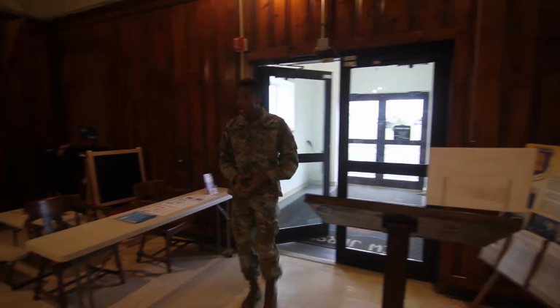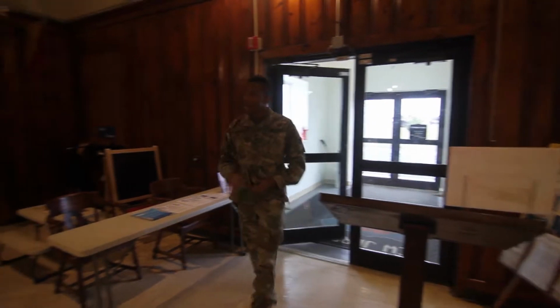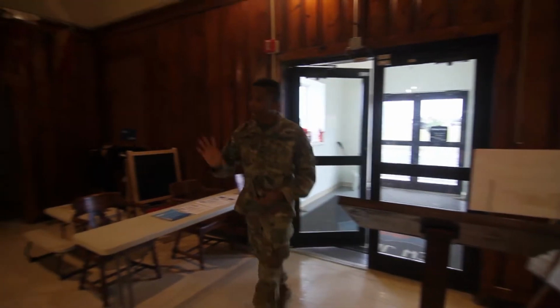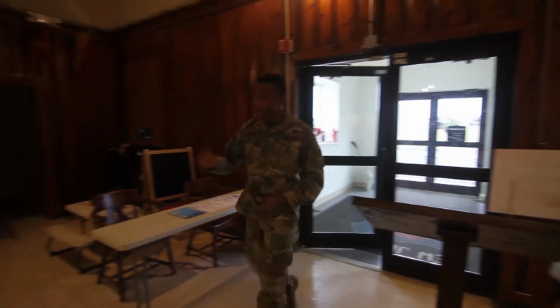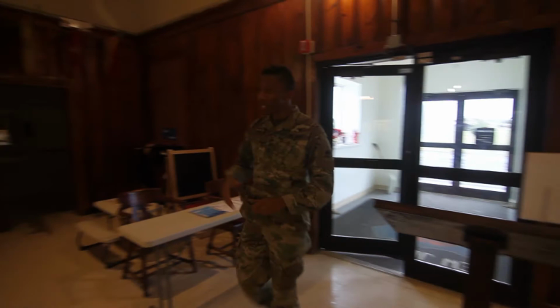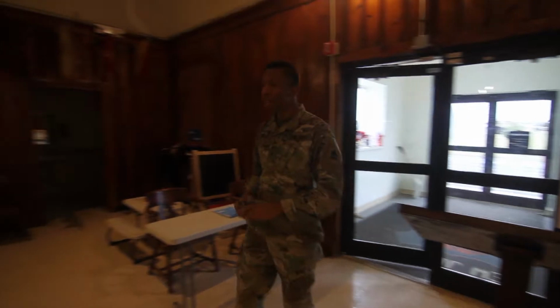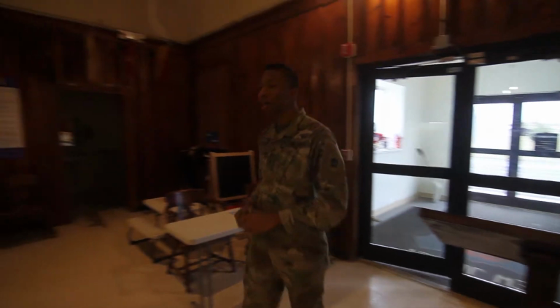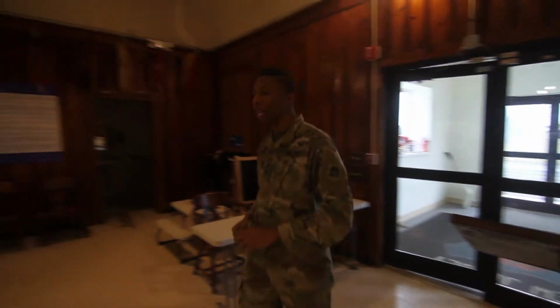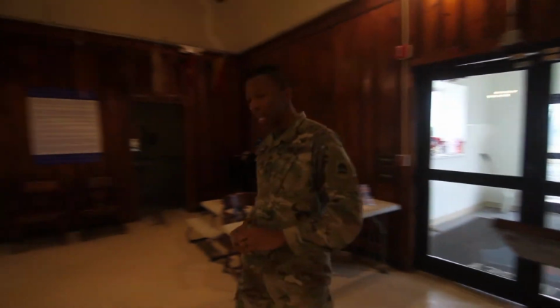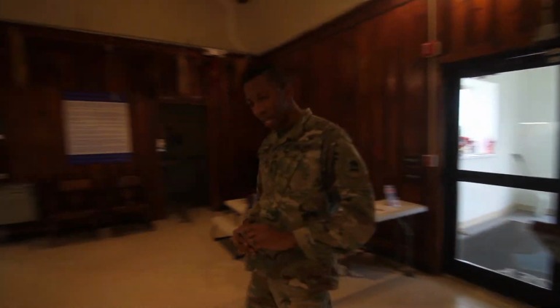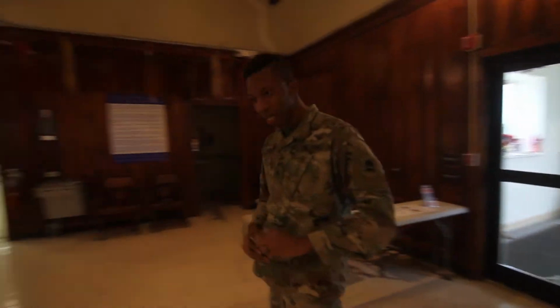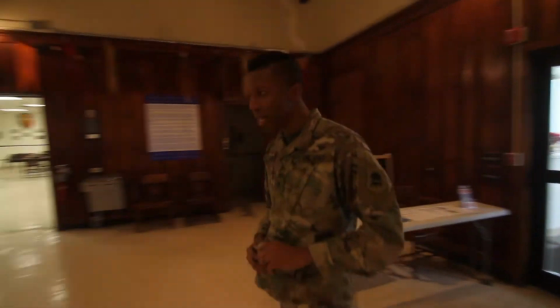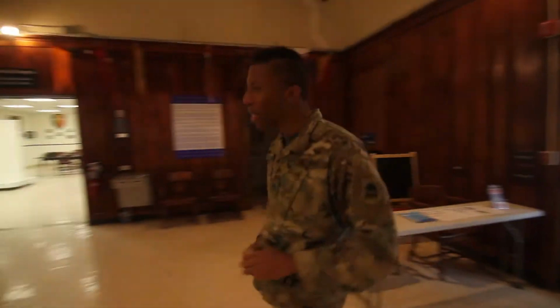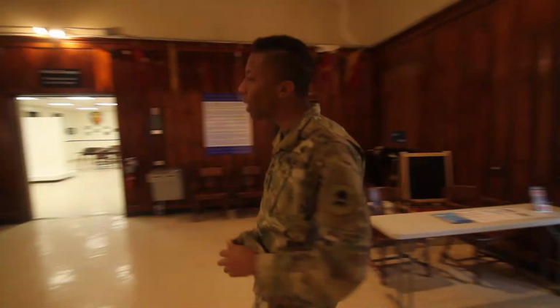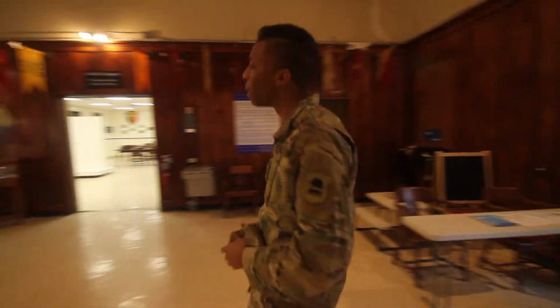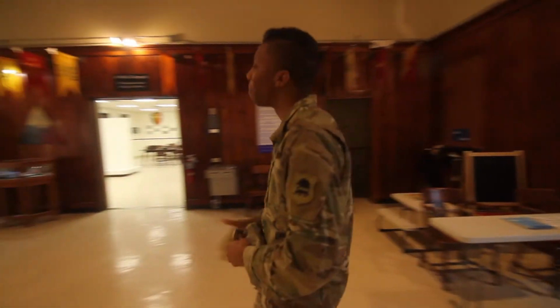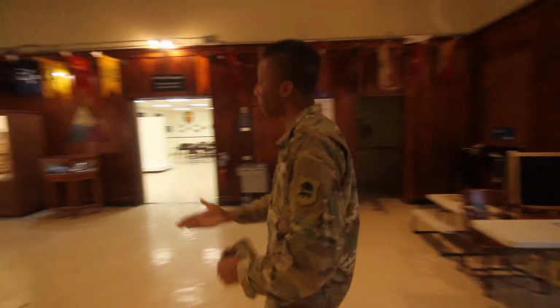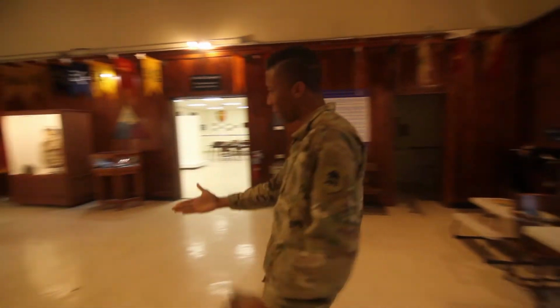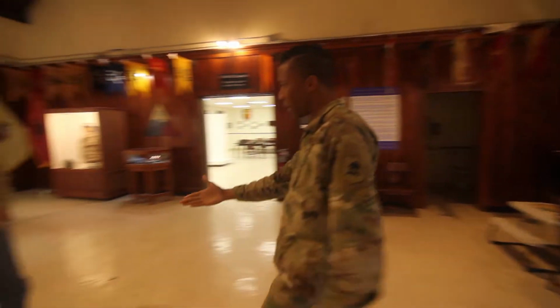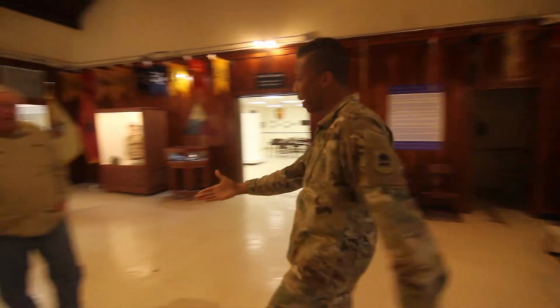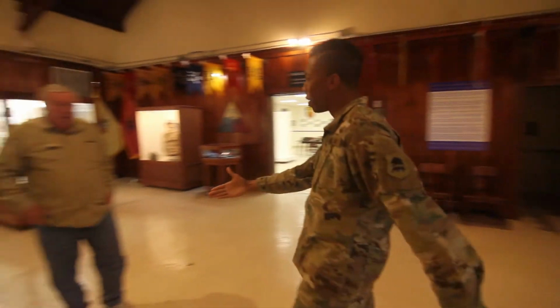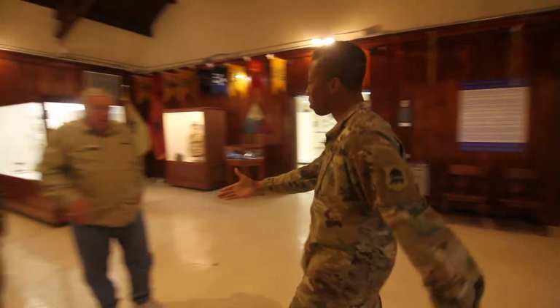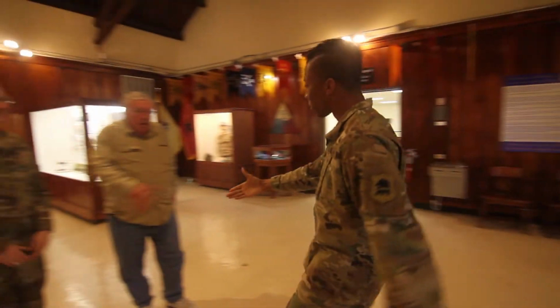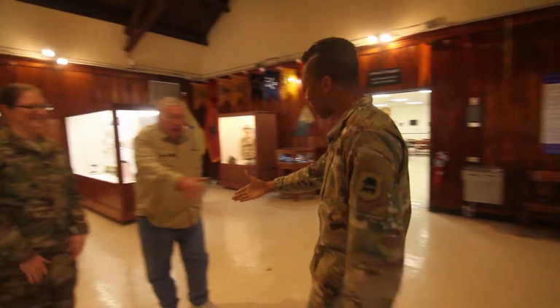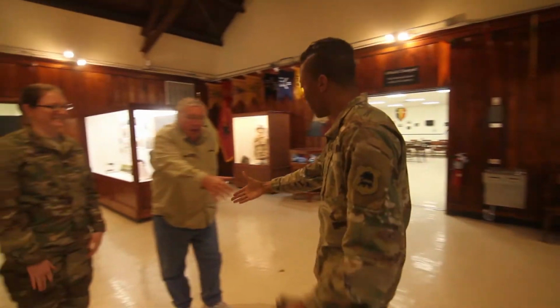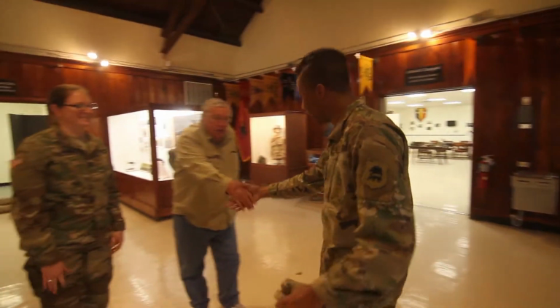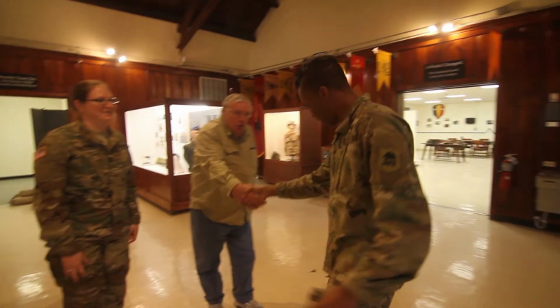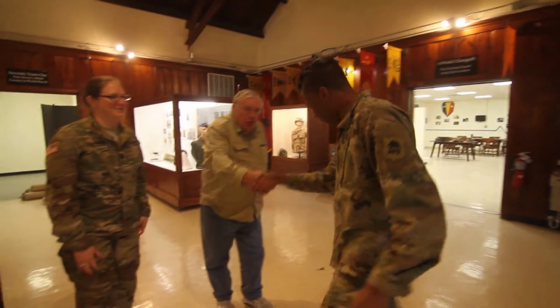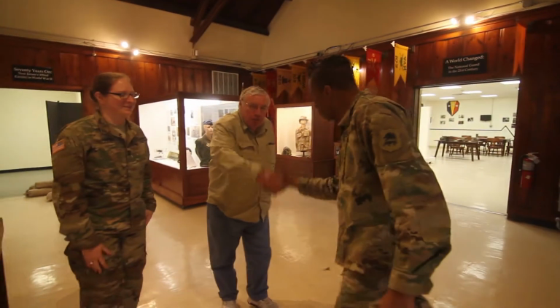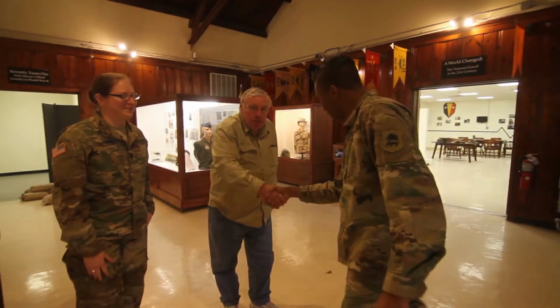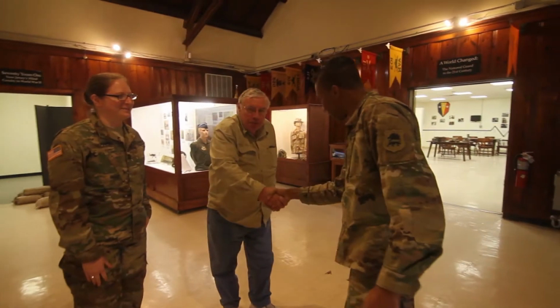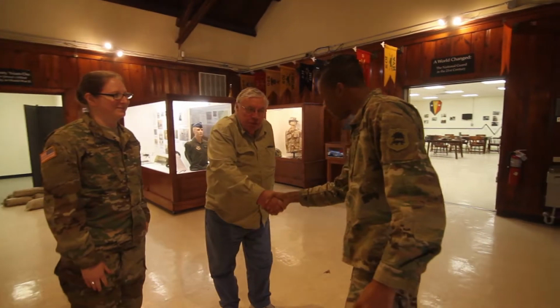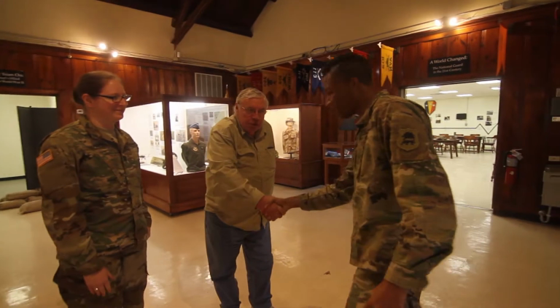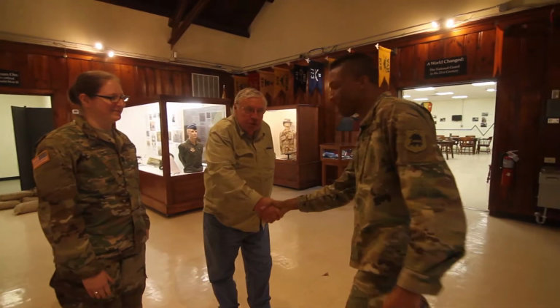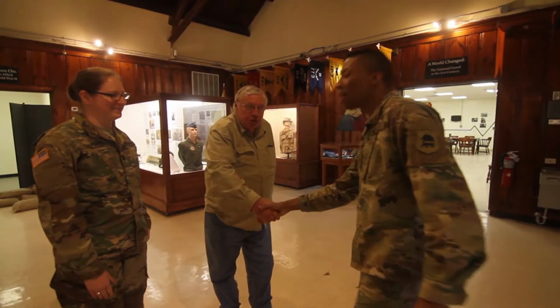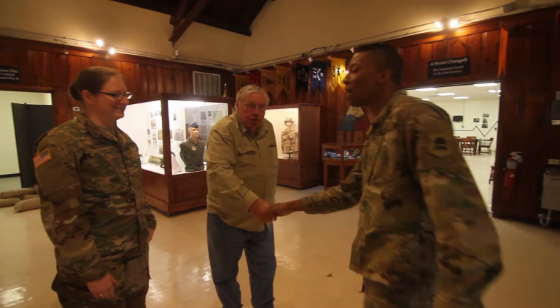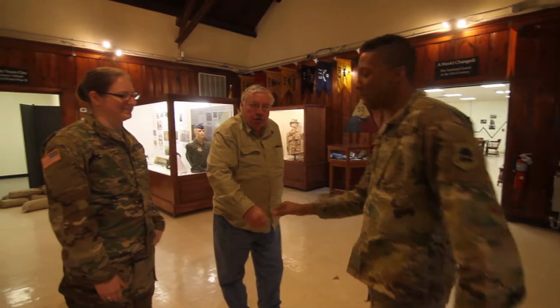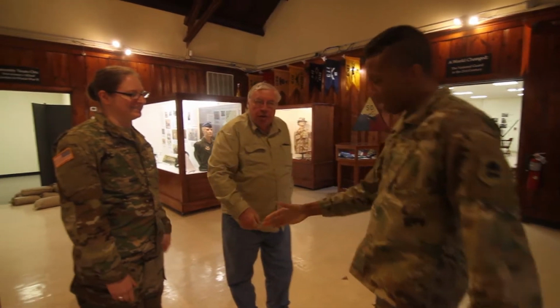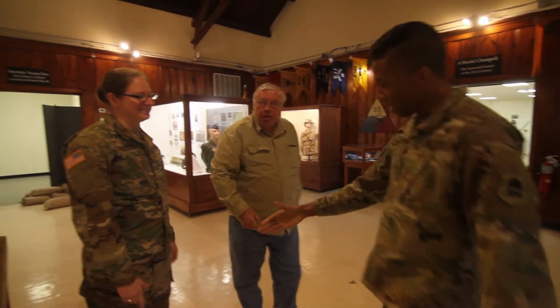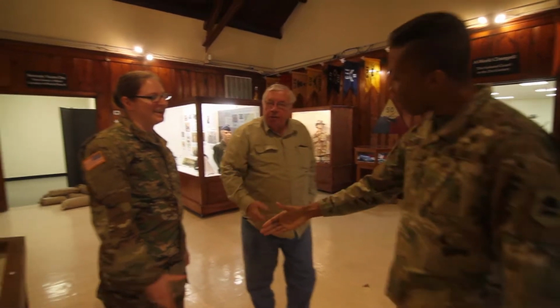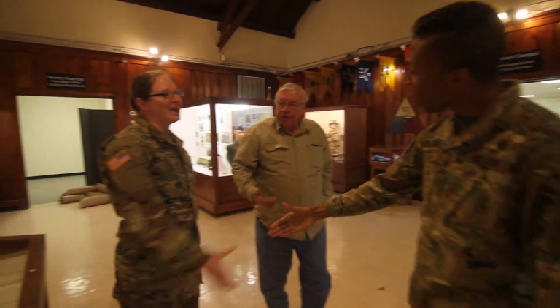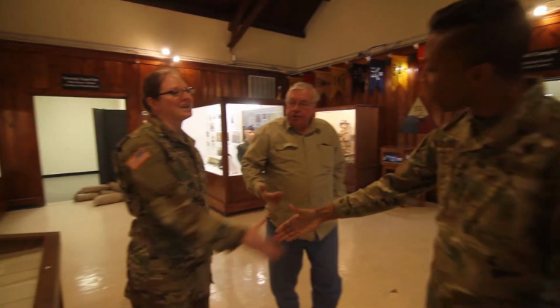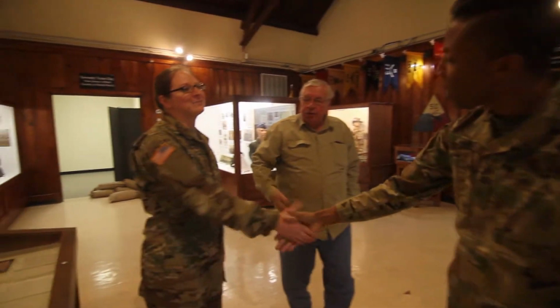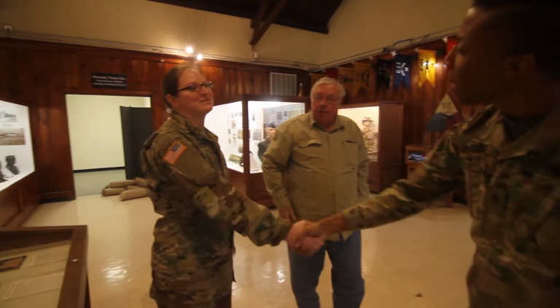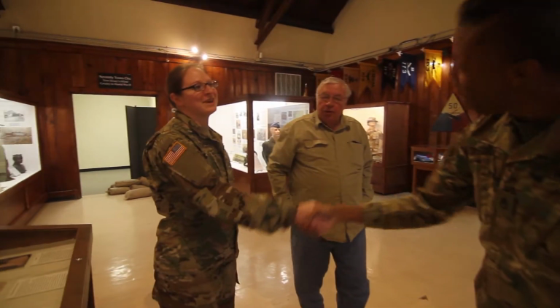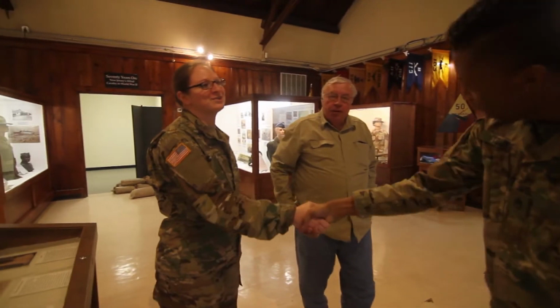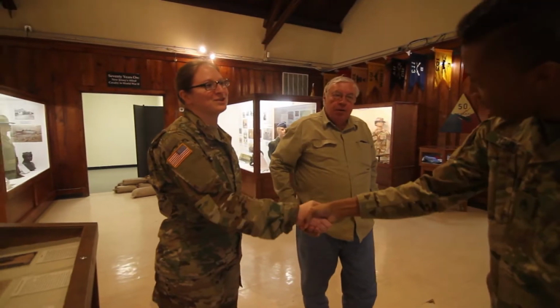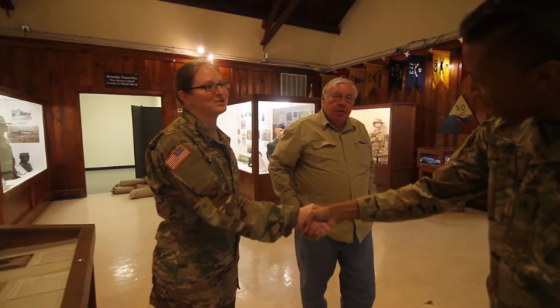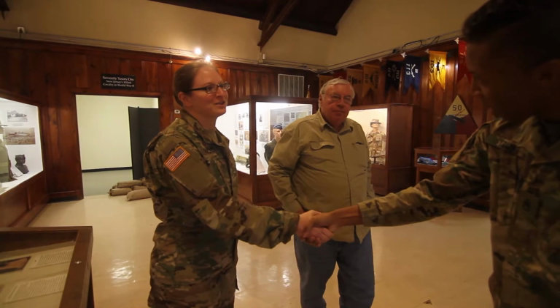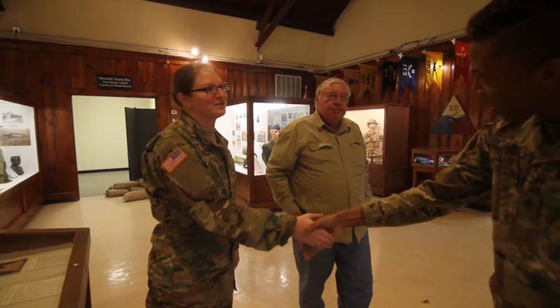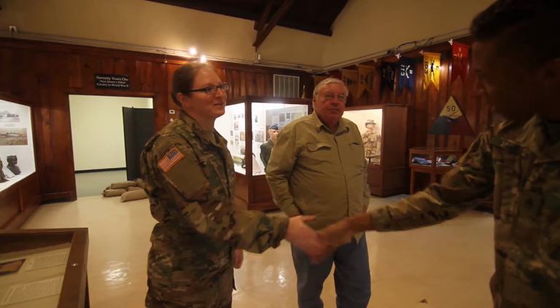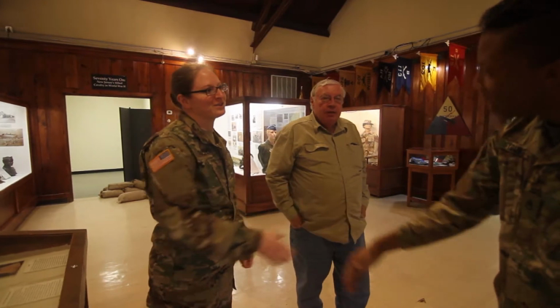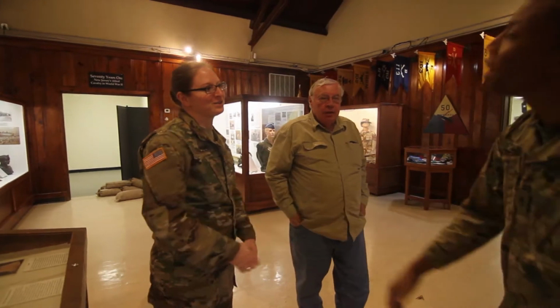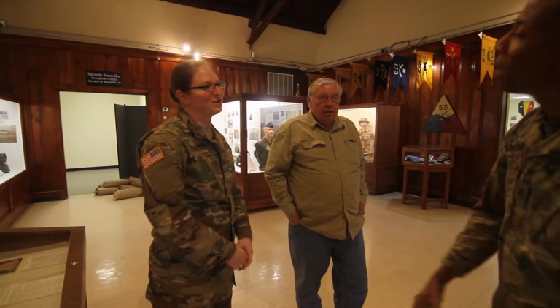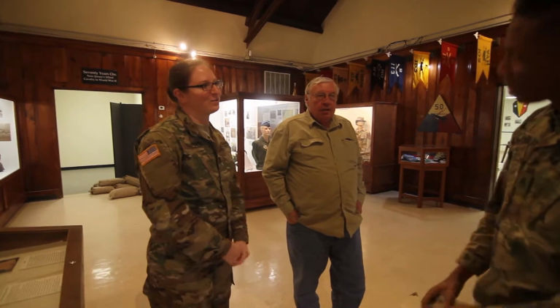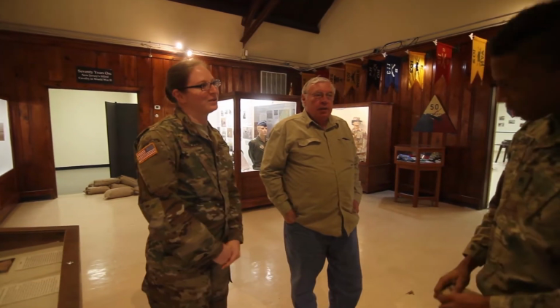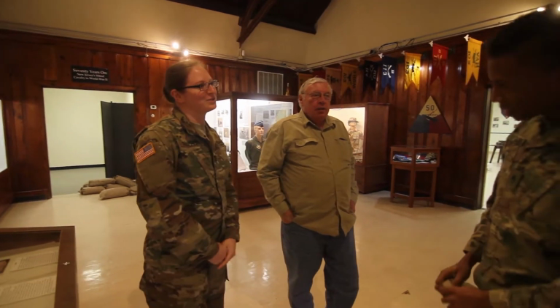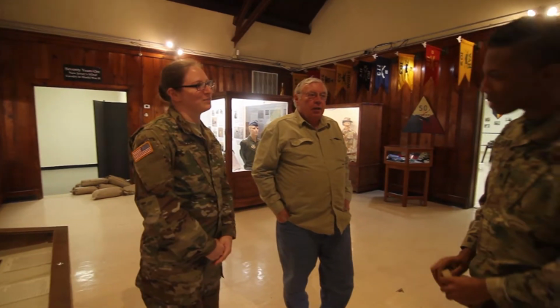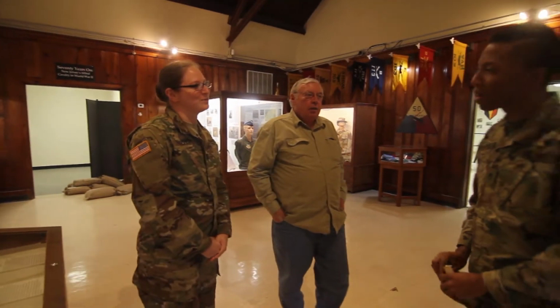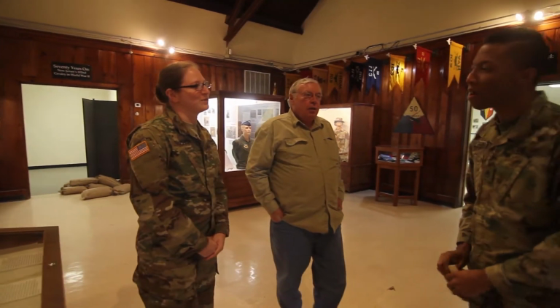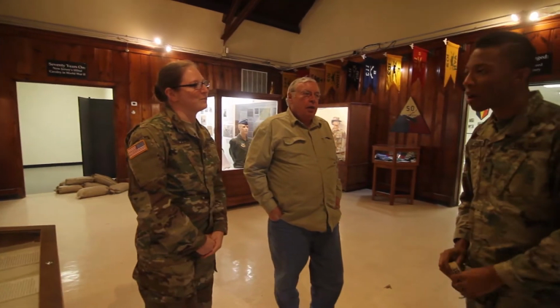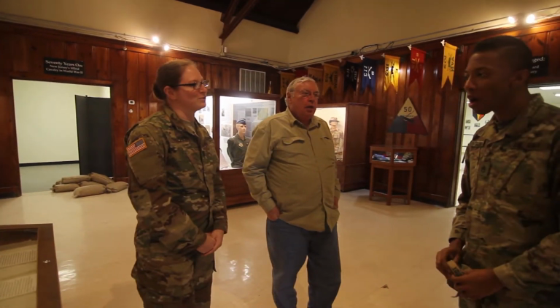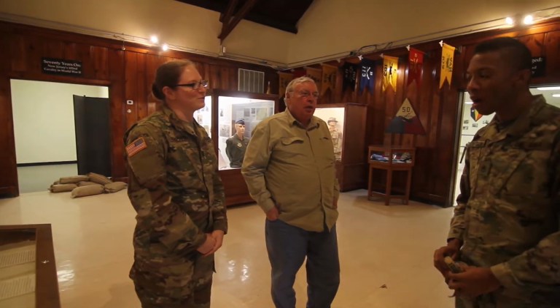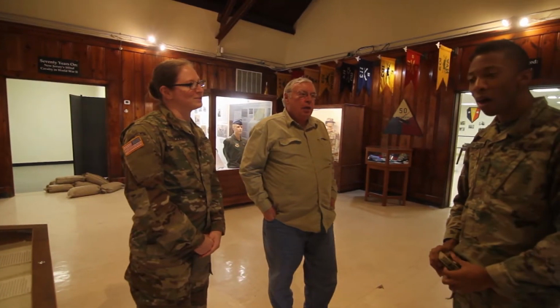Good morning. I'm Joe Hildebrandt, Assistant Curator. Captain Thatcher, Director of the National Guard Militia Museum of New Jersey.